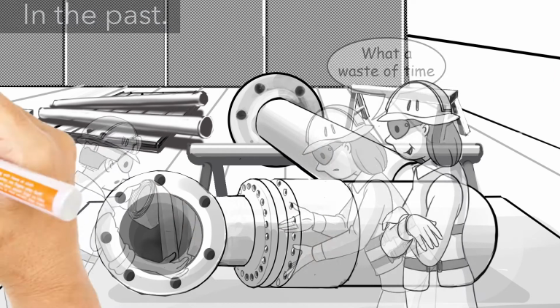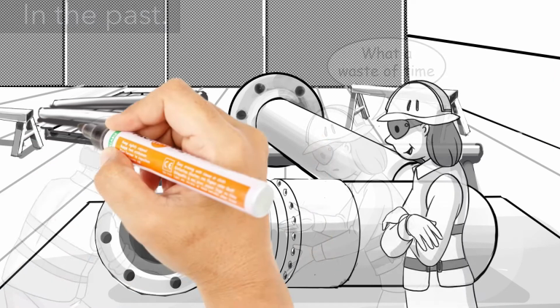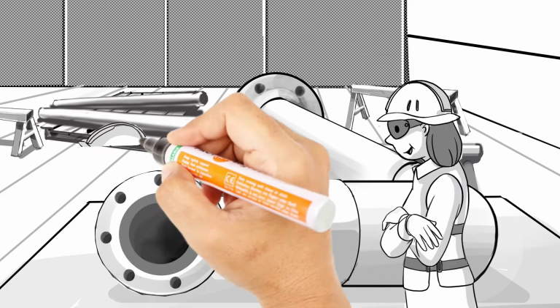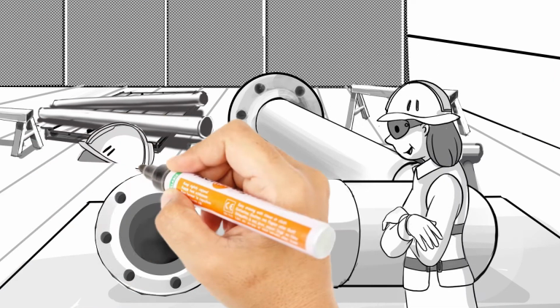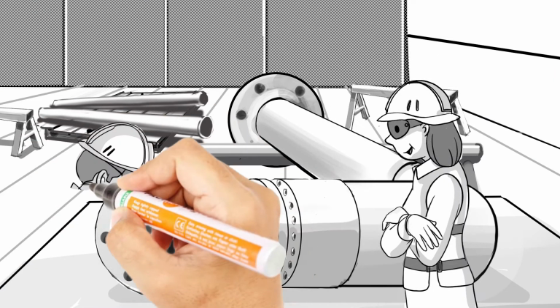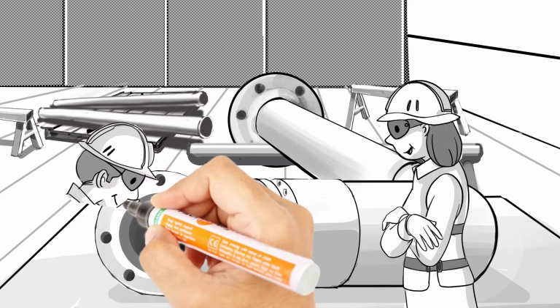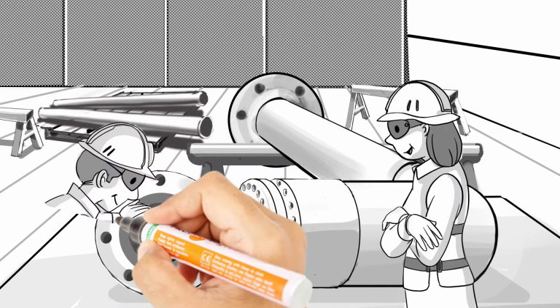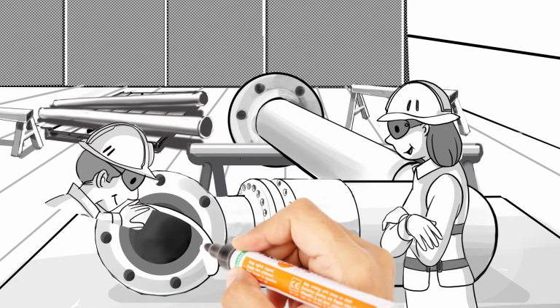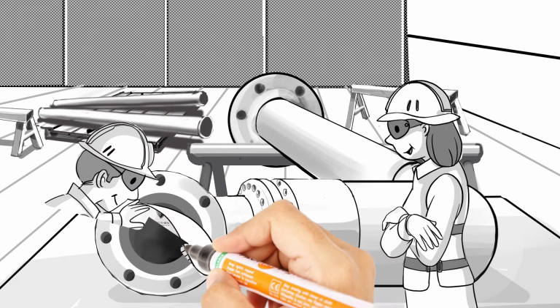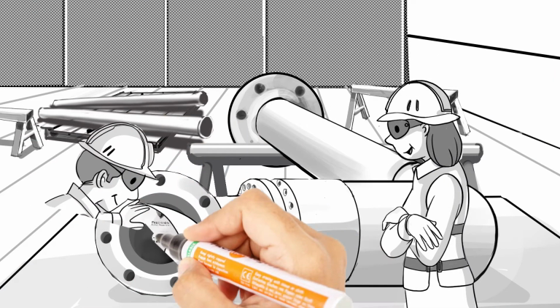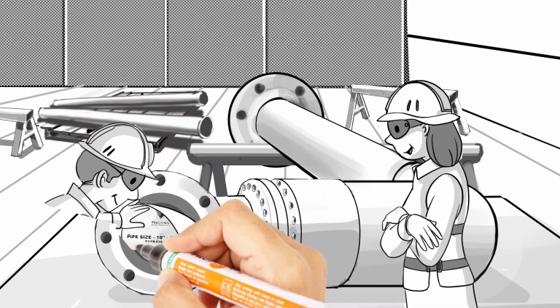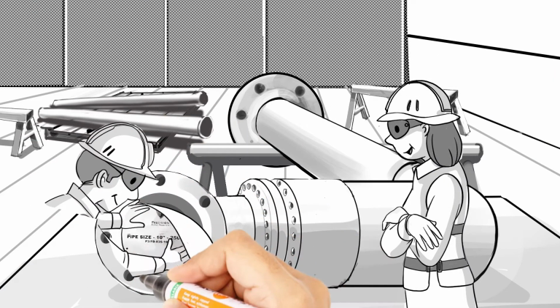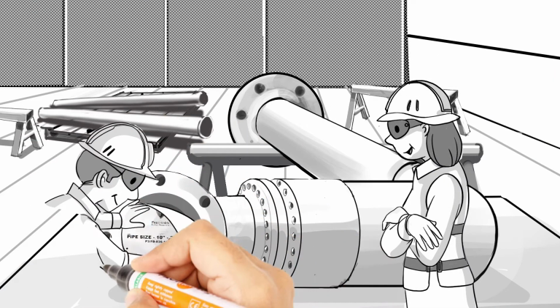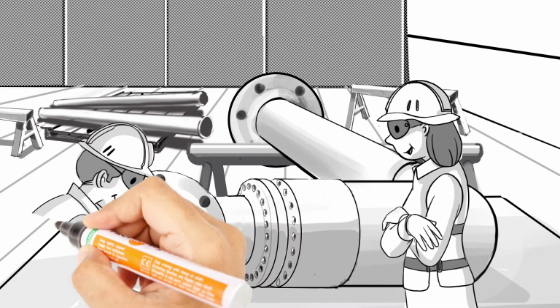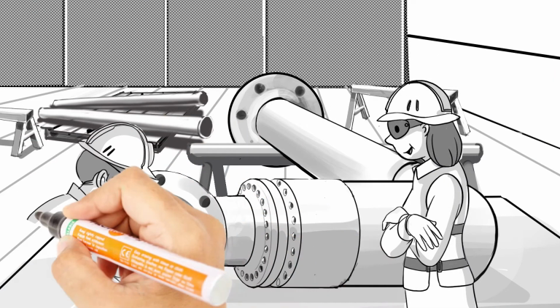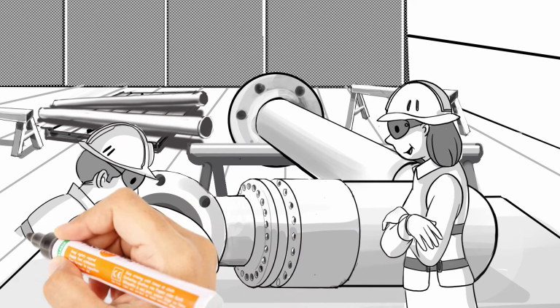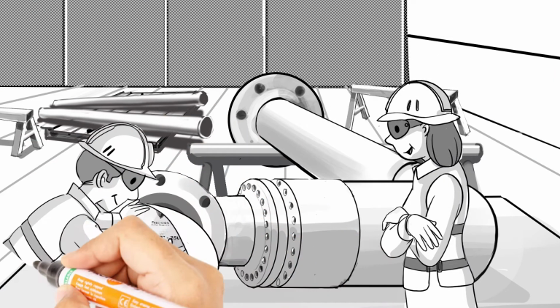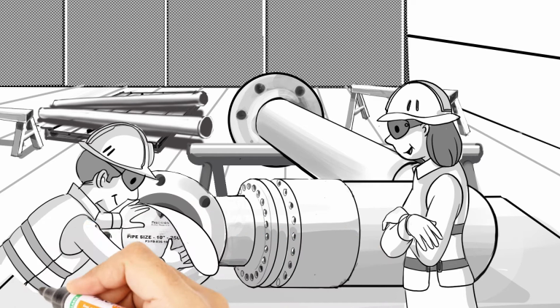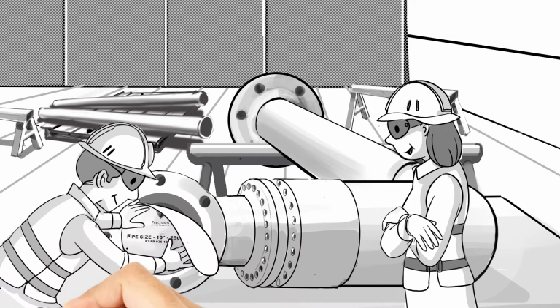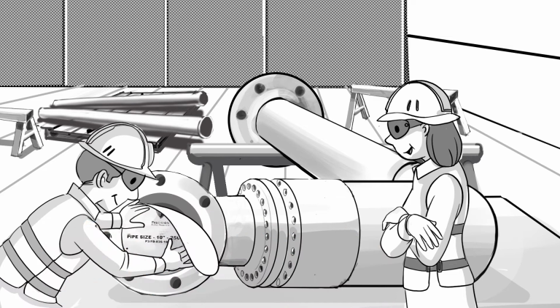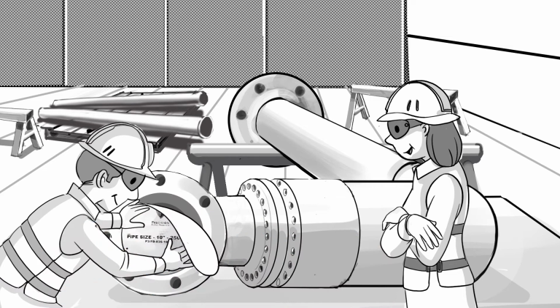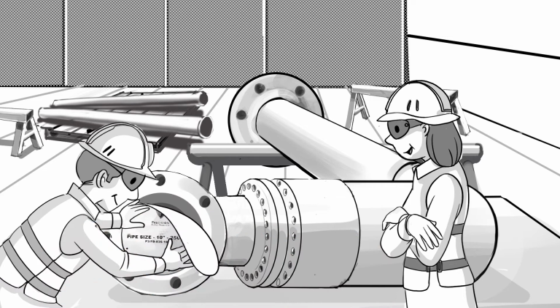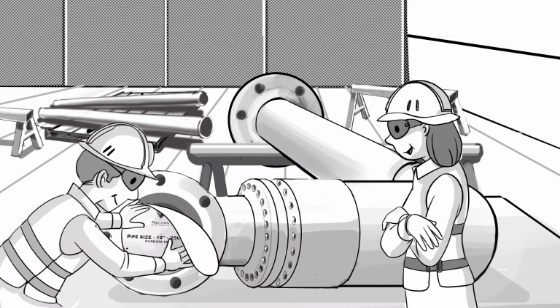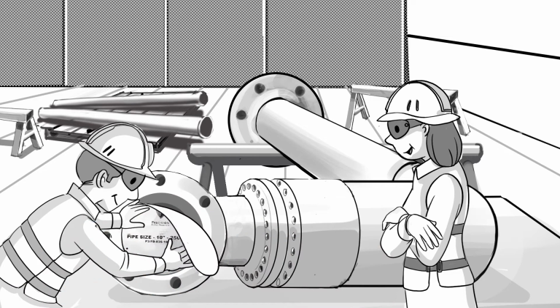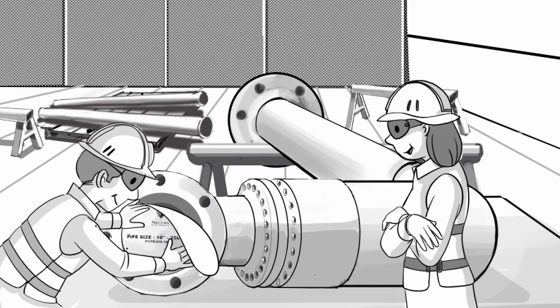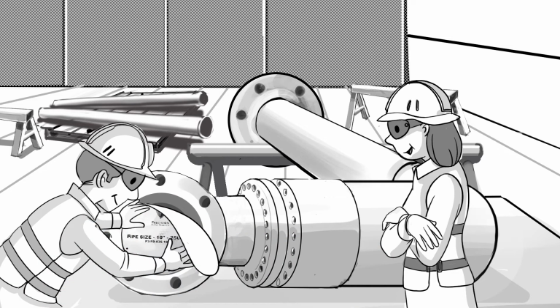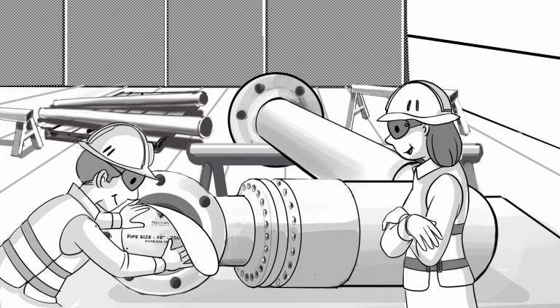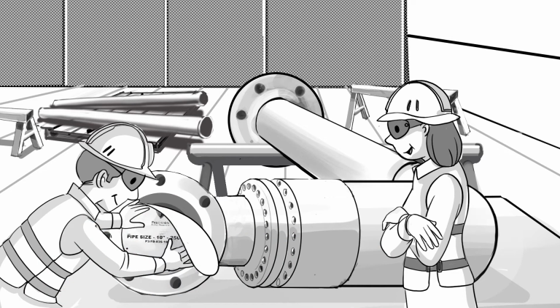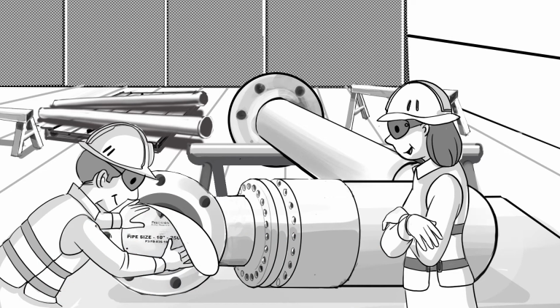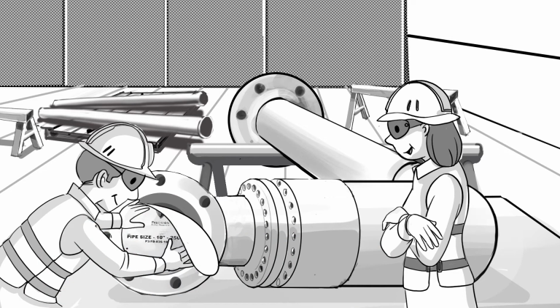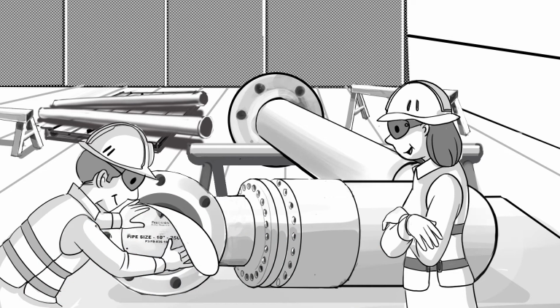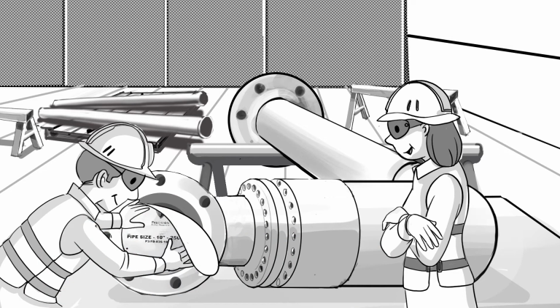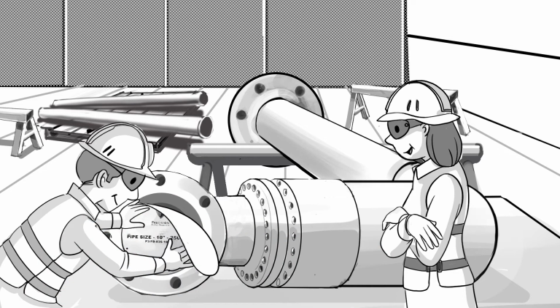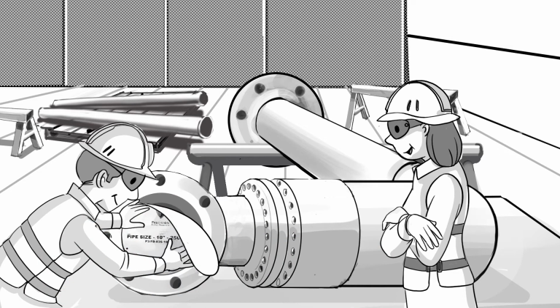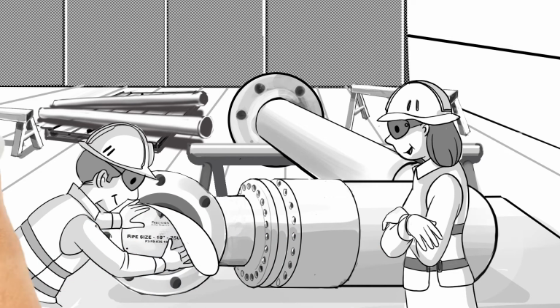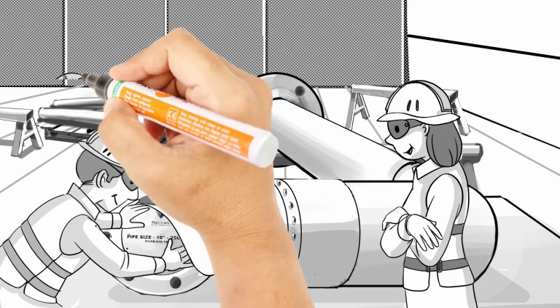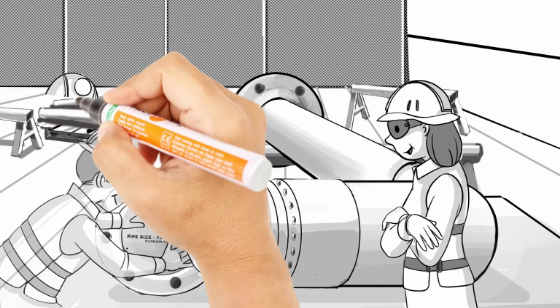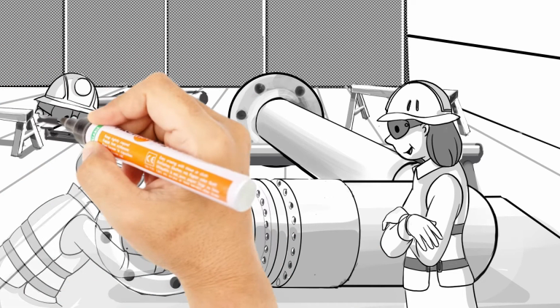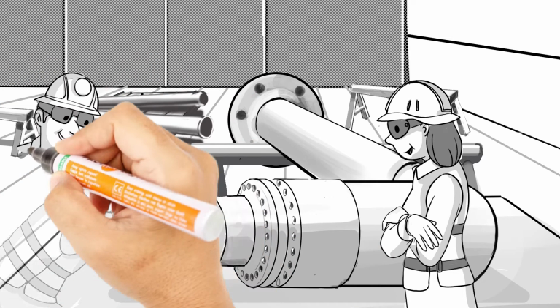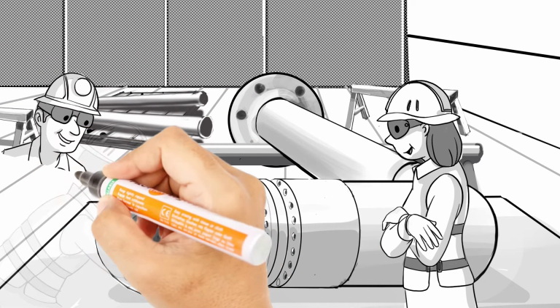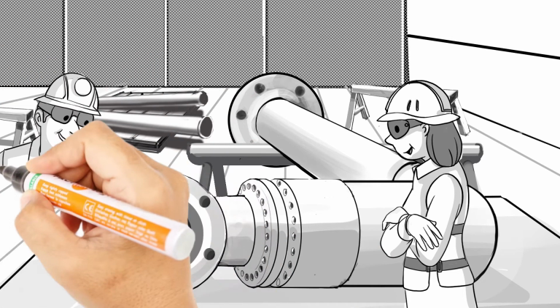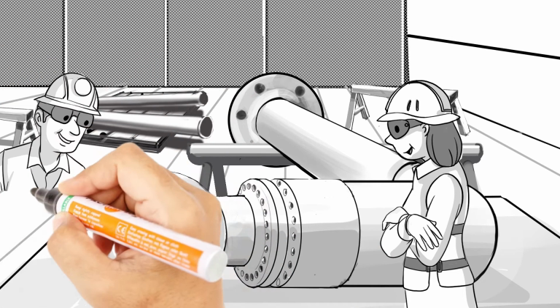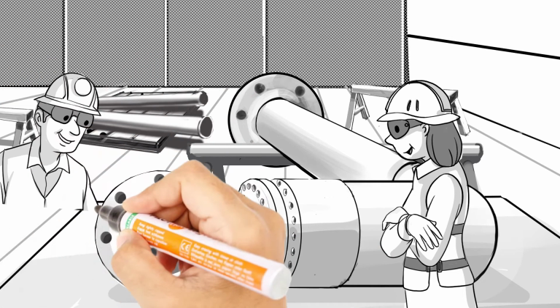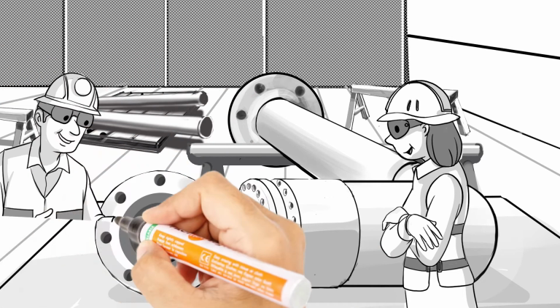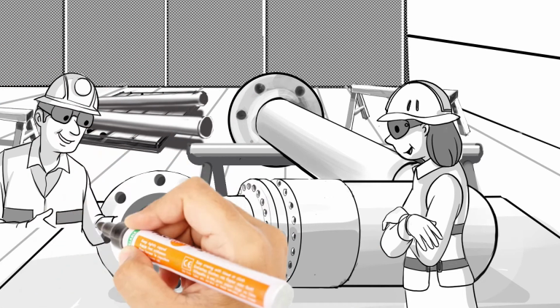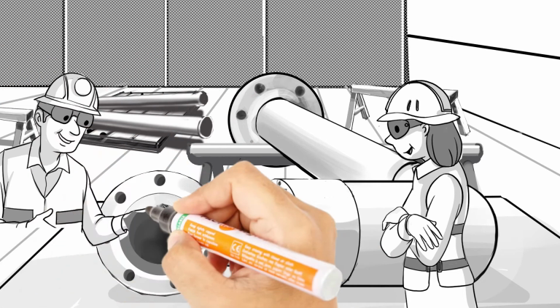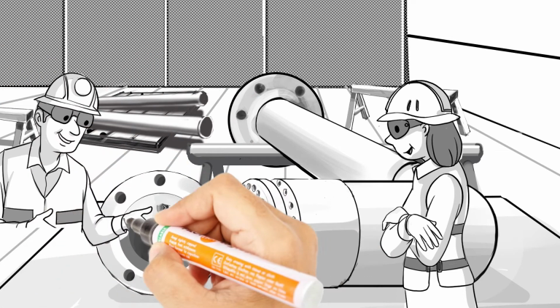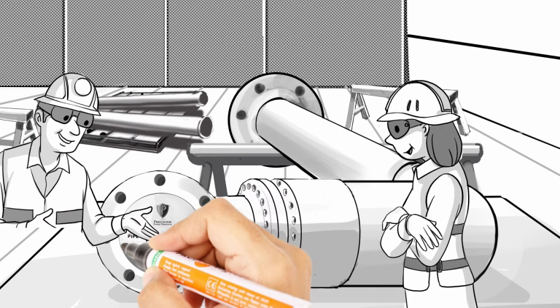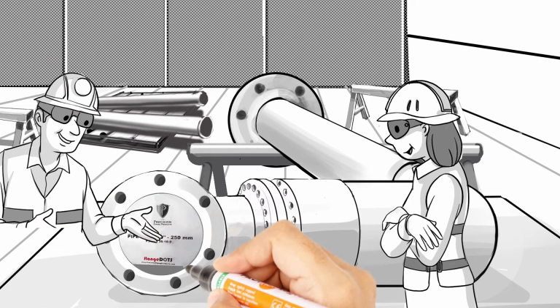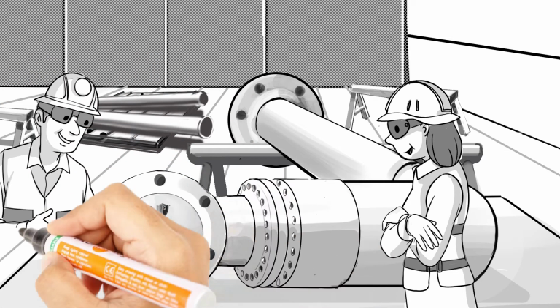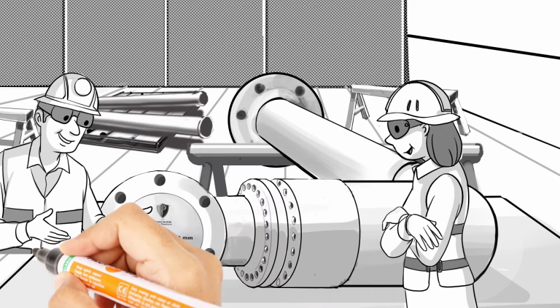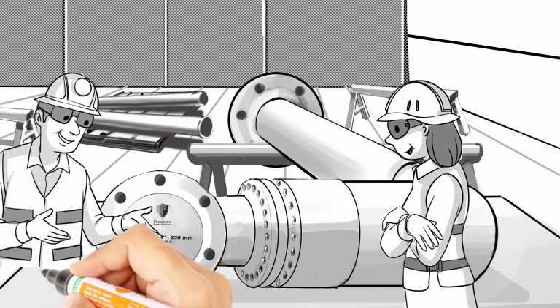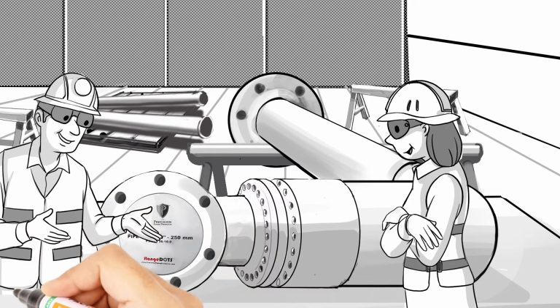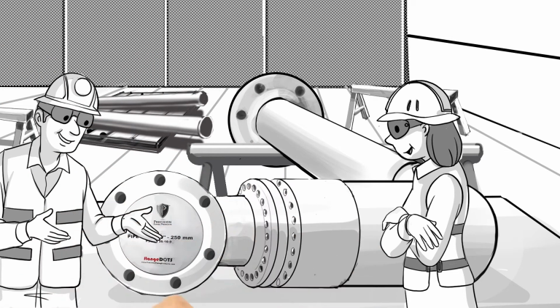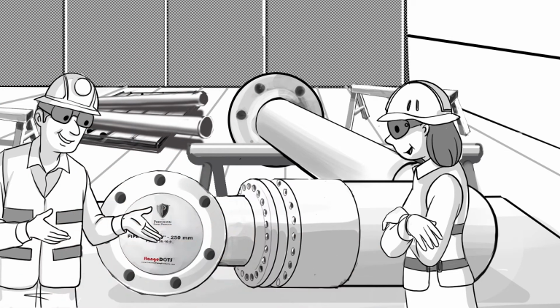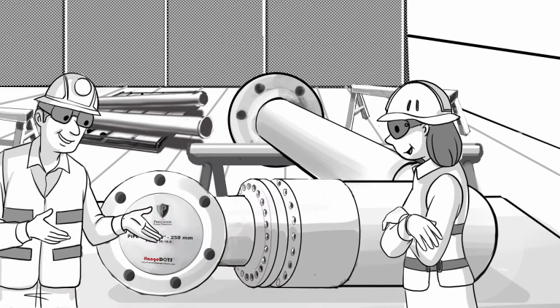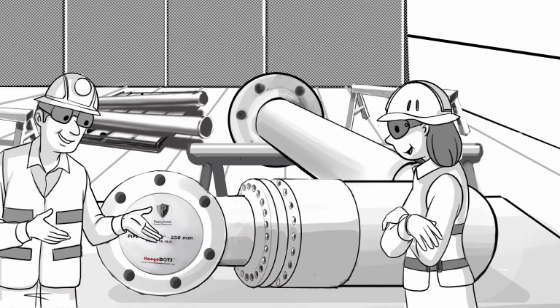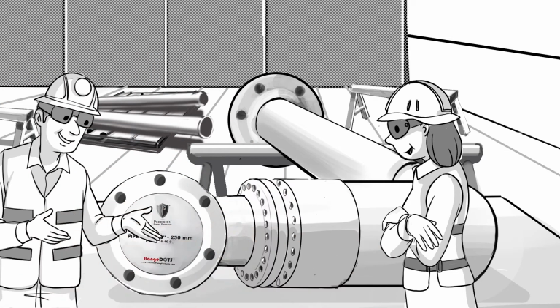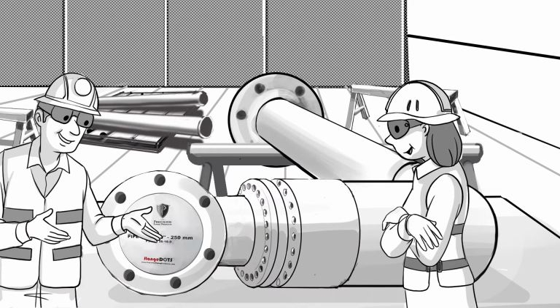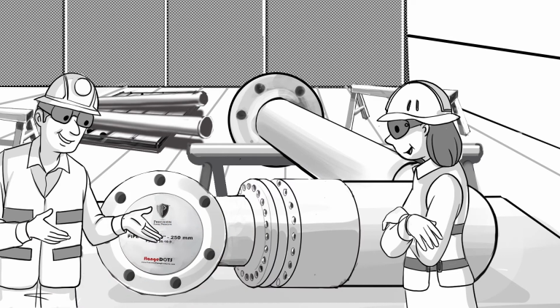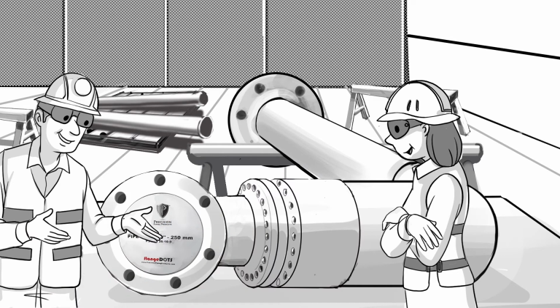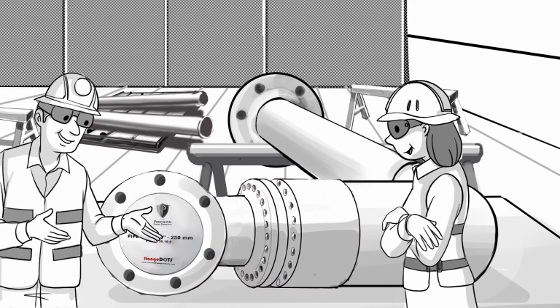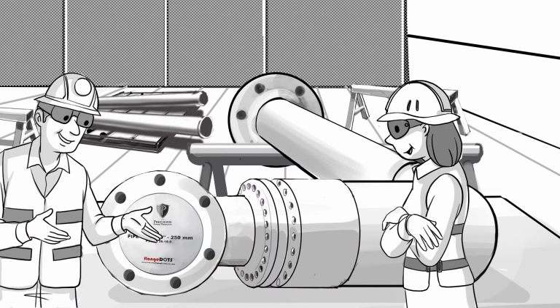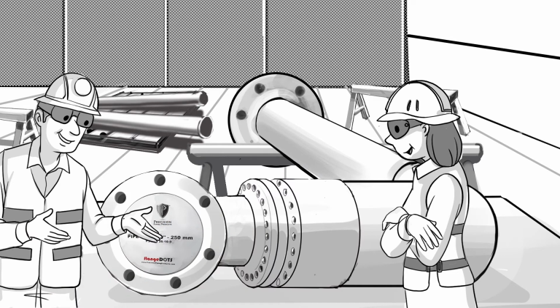At least it was before she found out about Precision Piping Products, who specialize in flange protection during blast and paint.